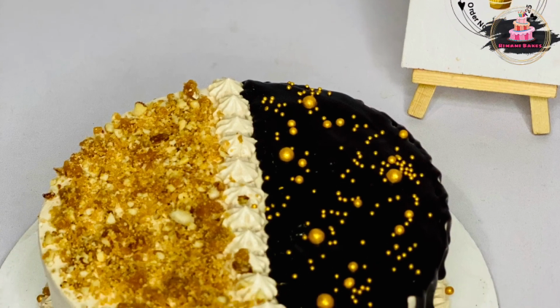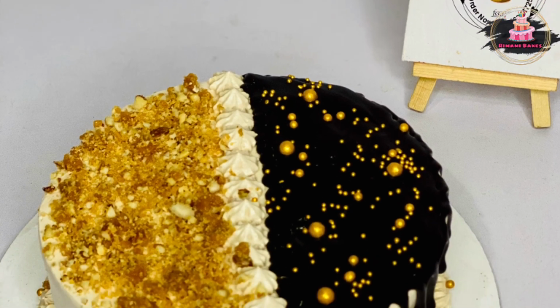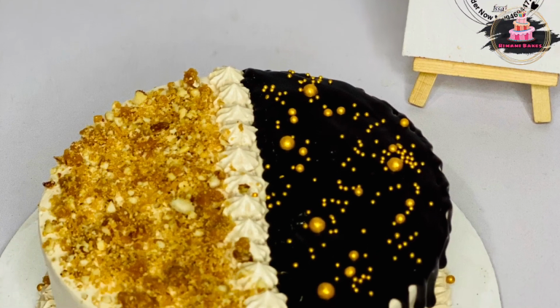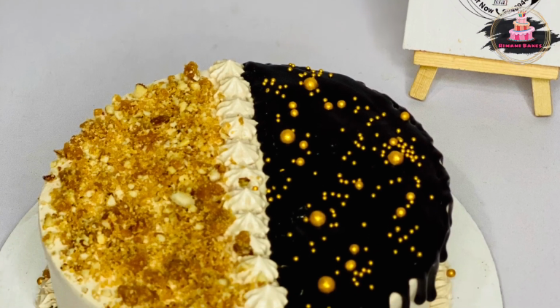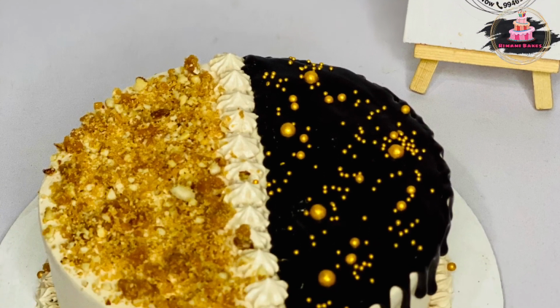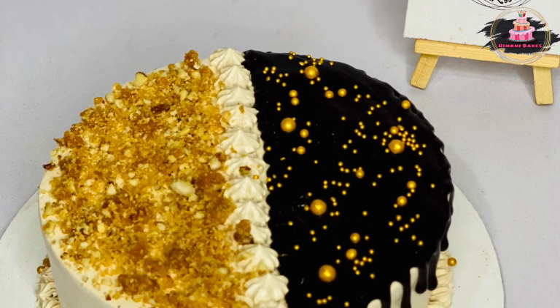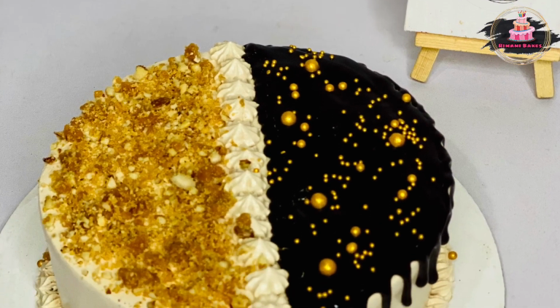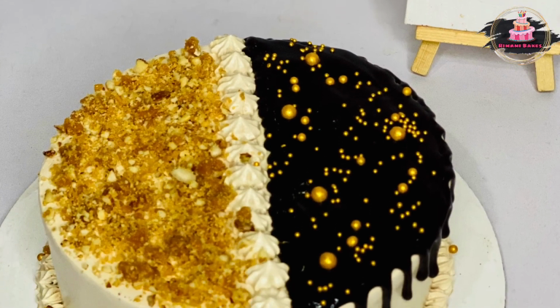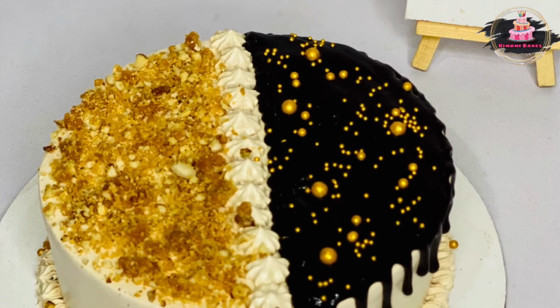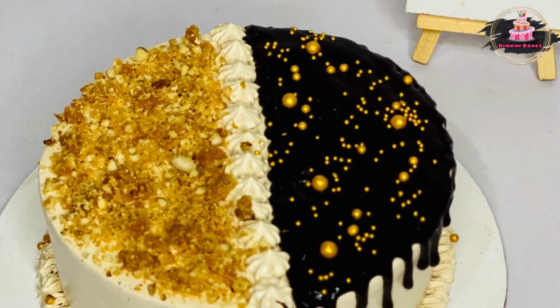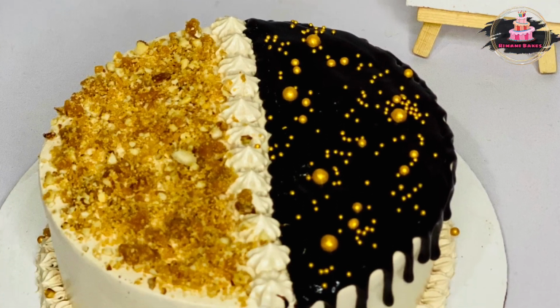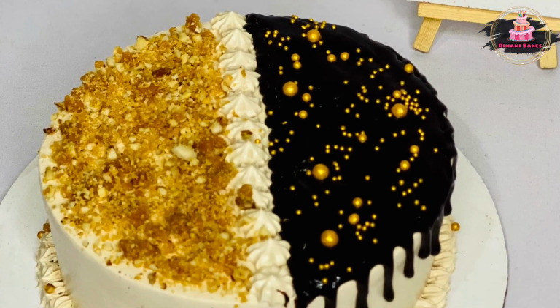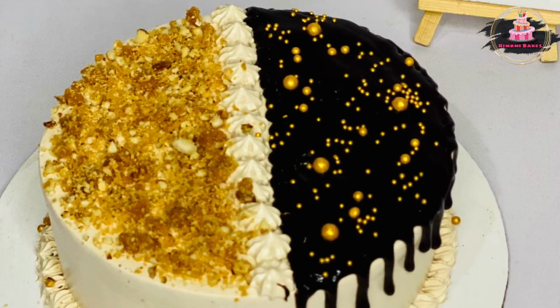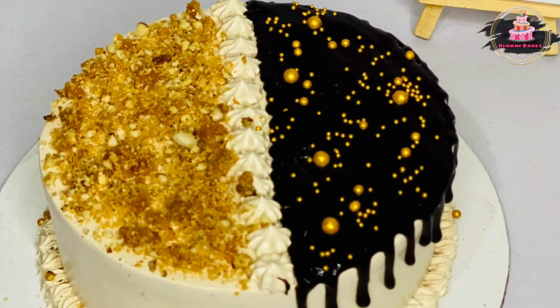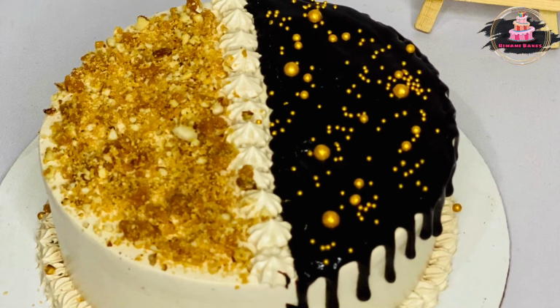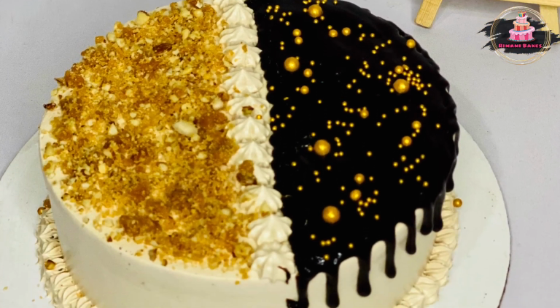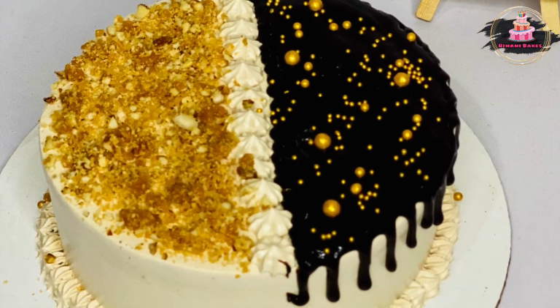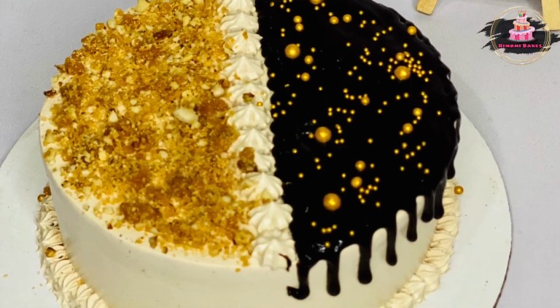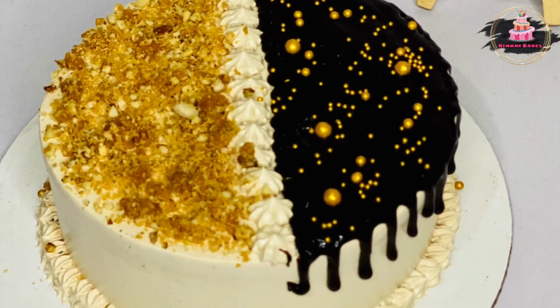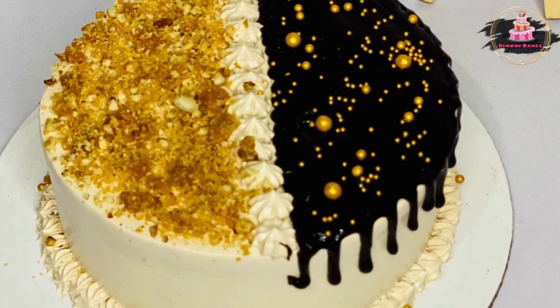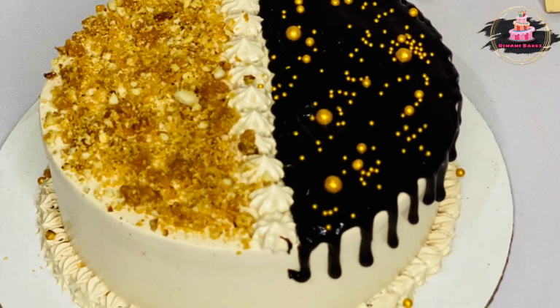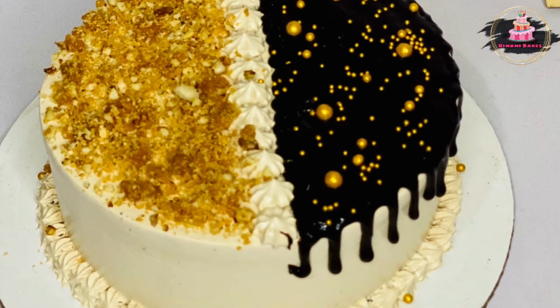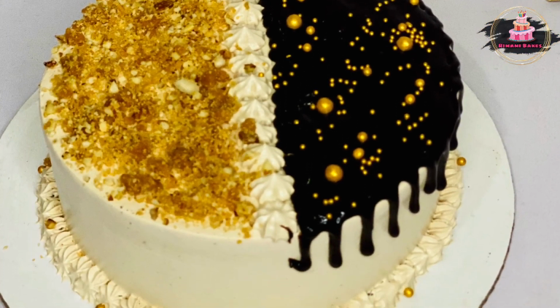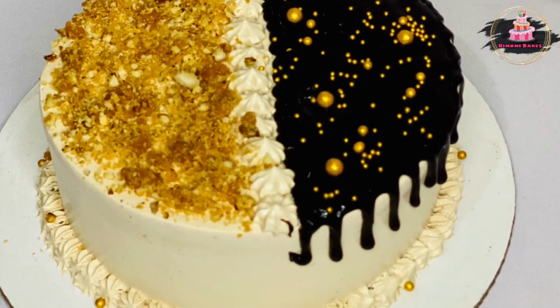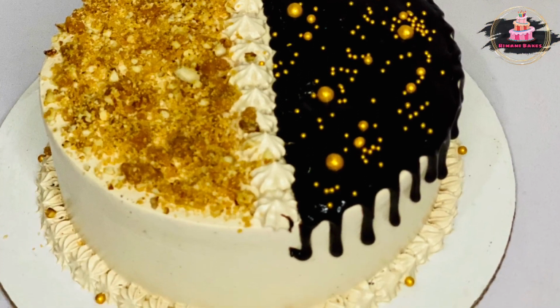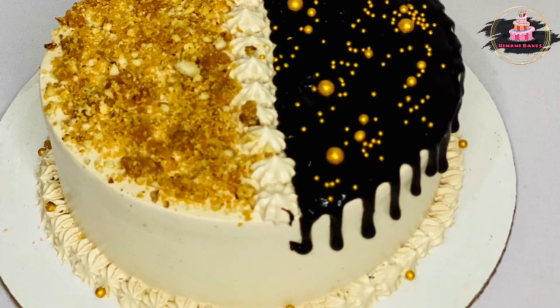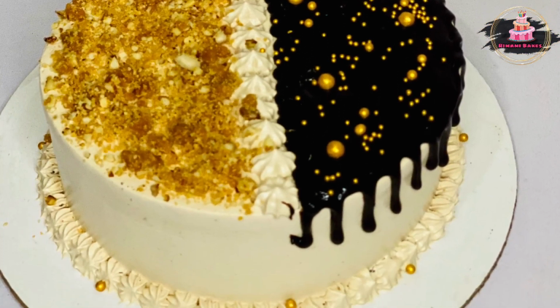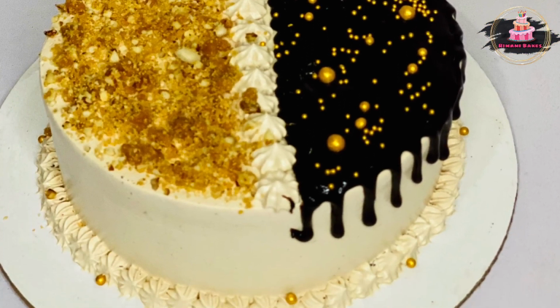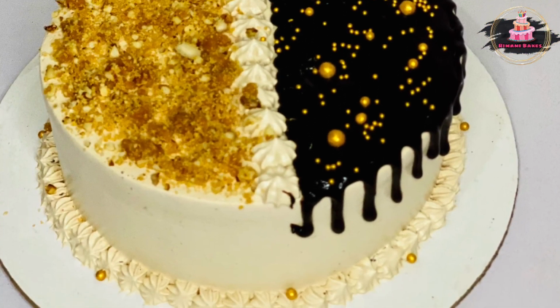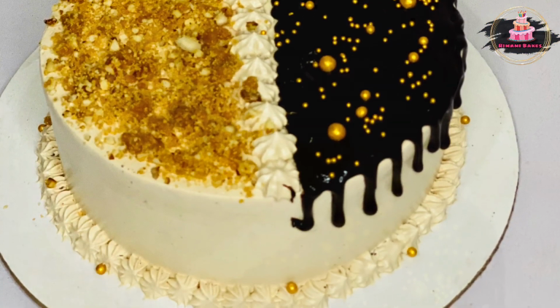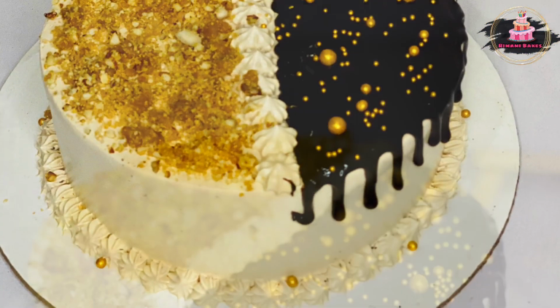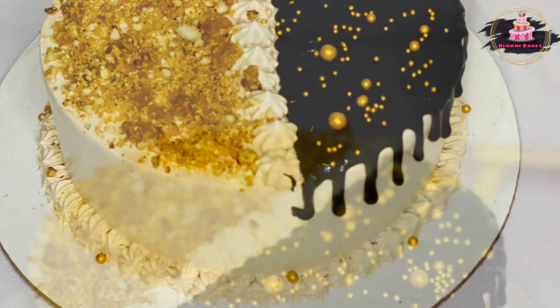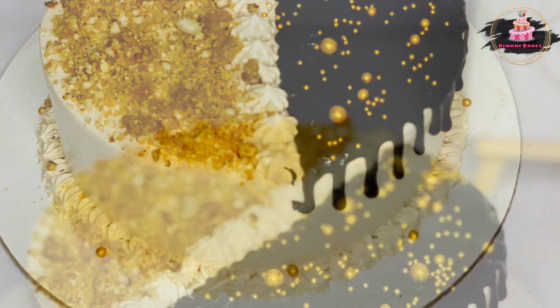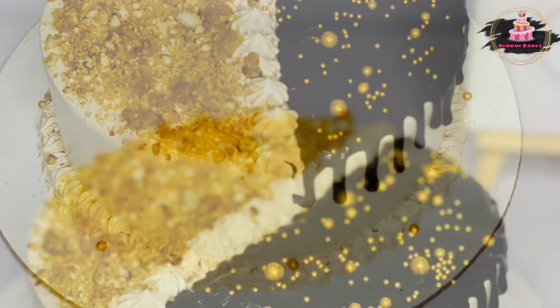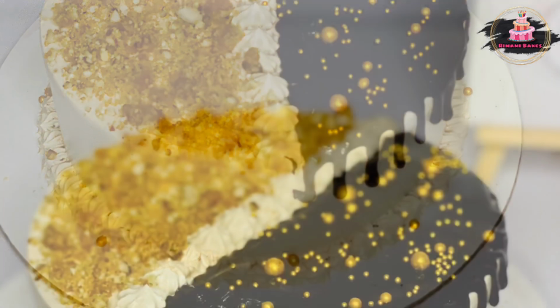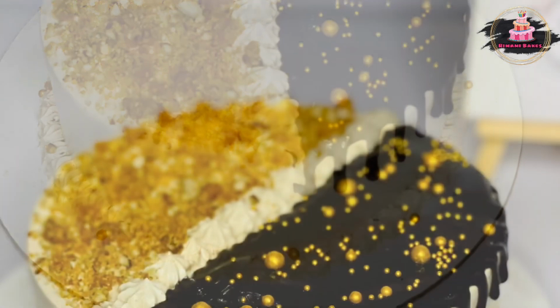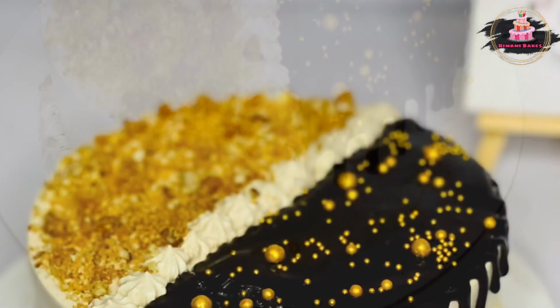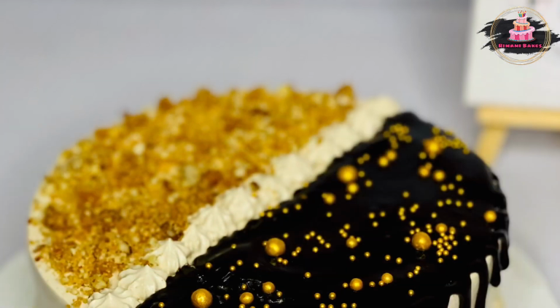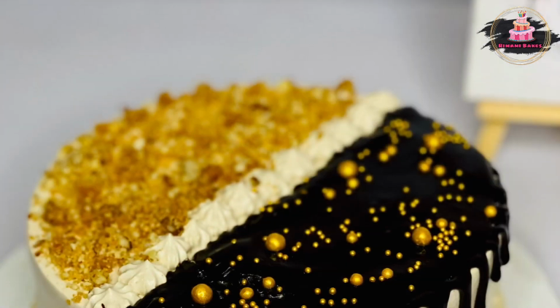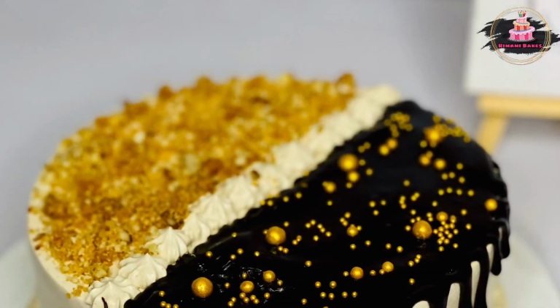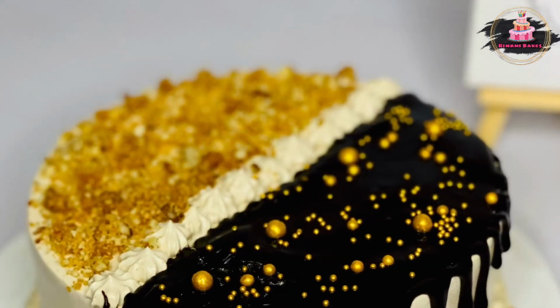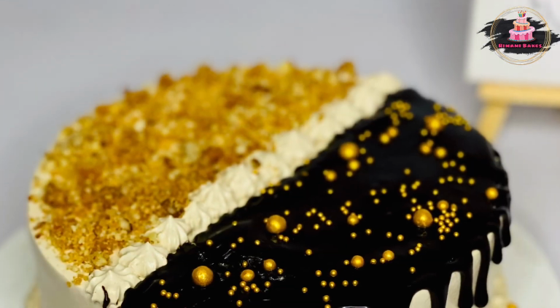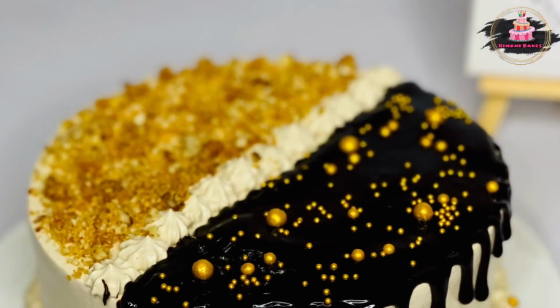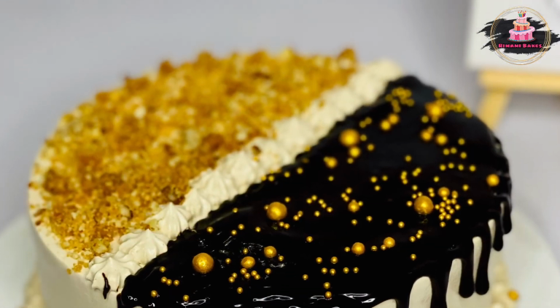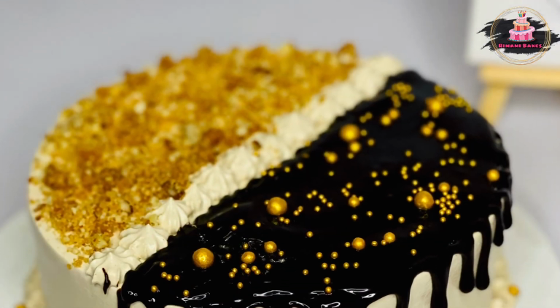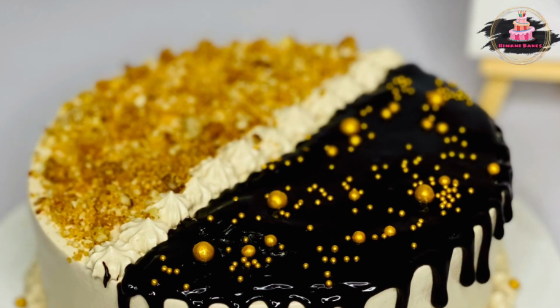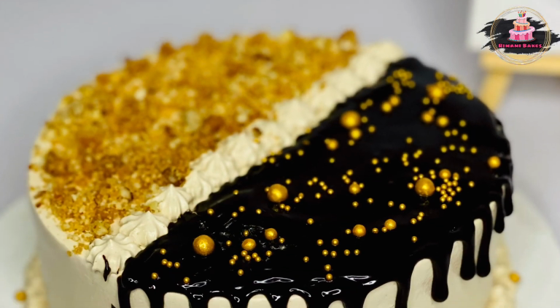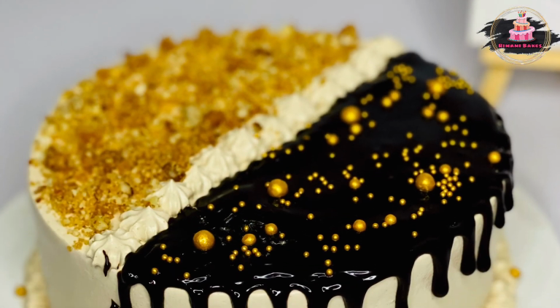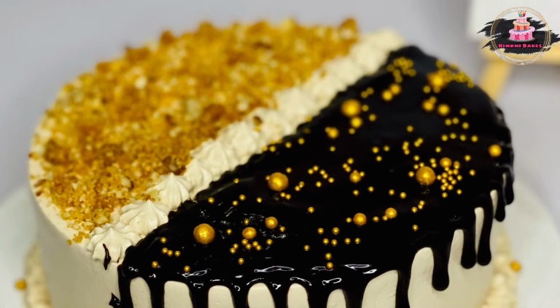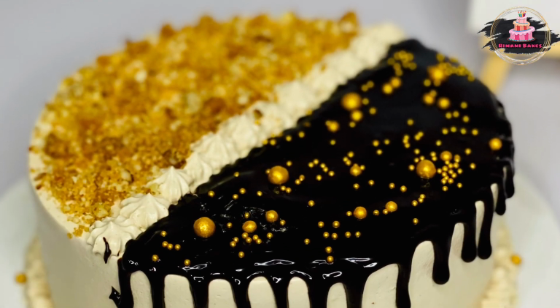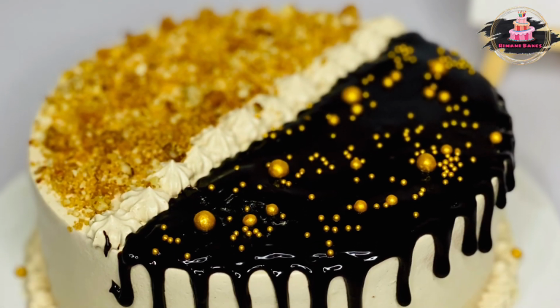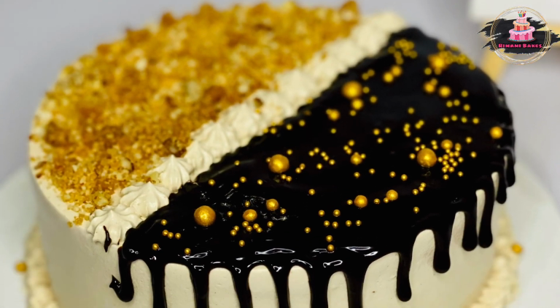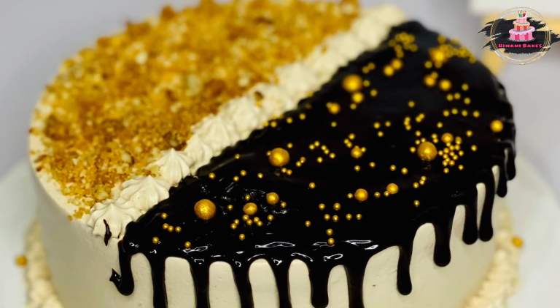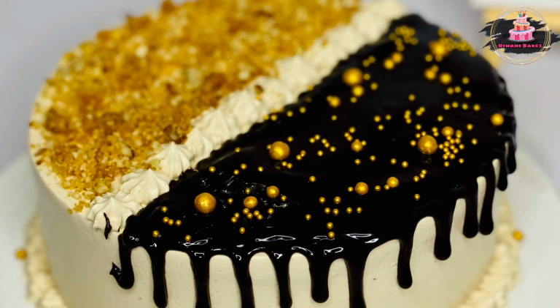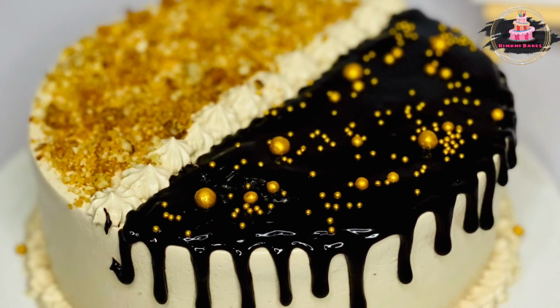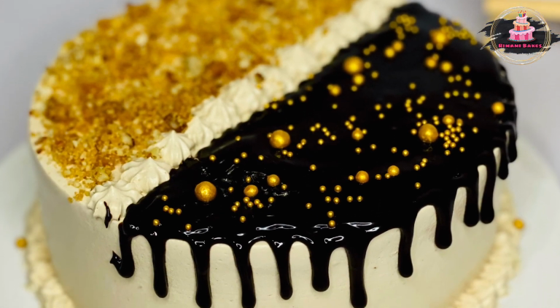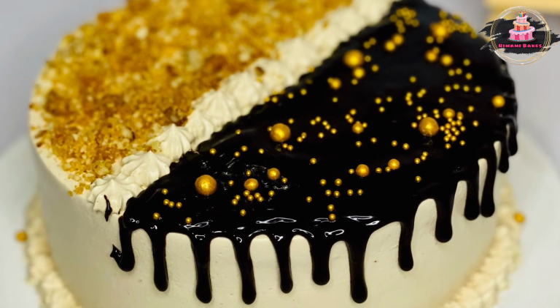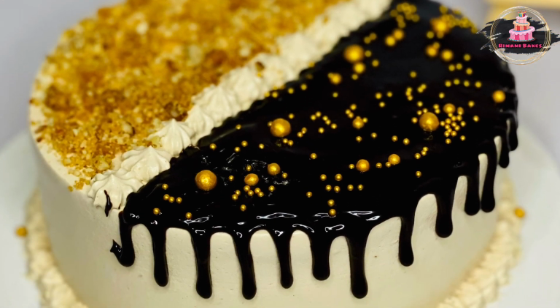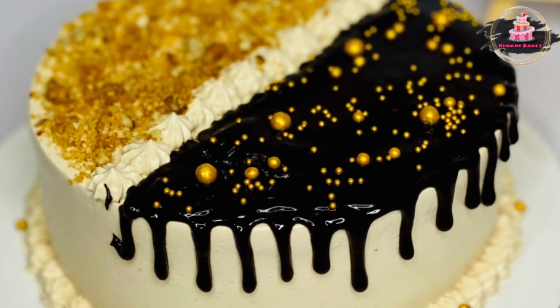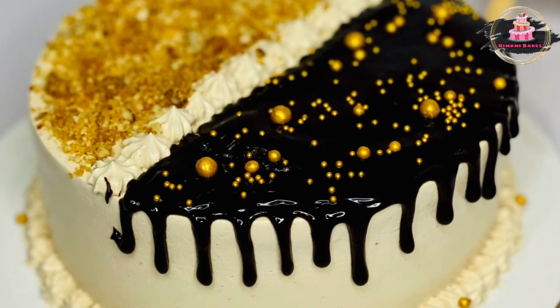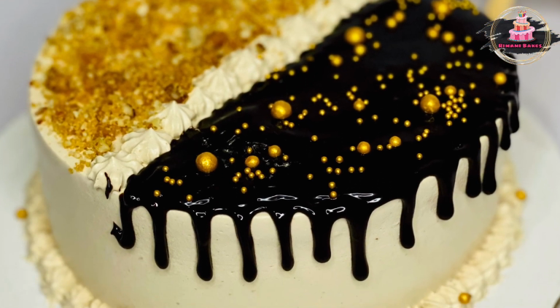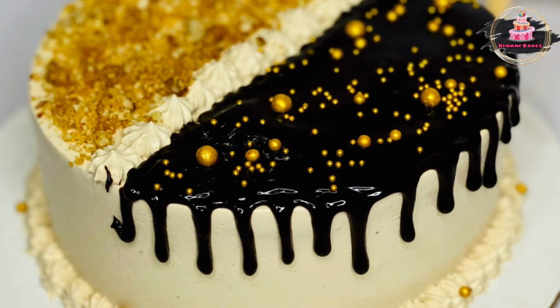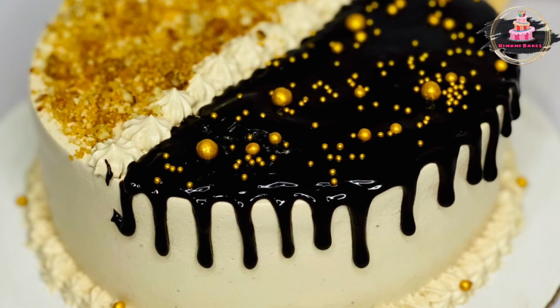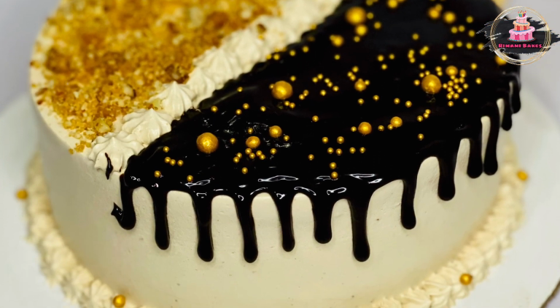Hello, welcome to our new video. This is a Spanish Delight Cake.